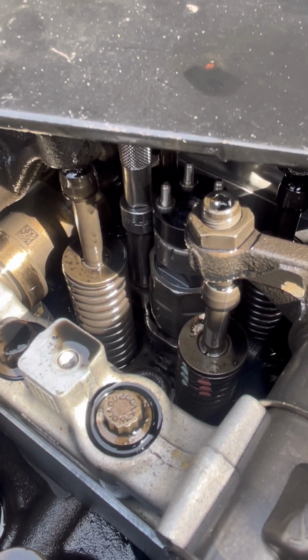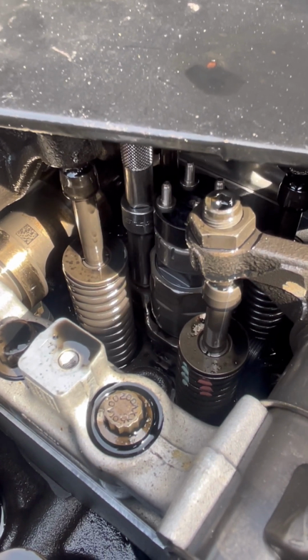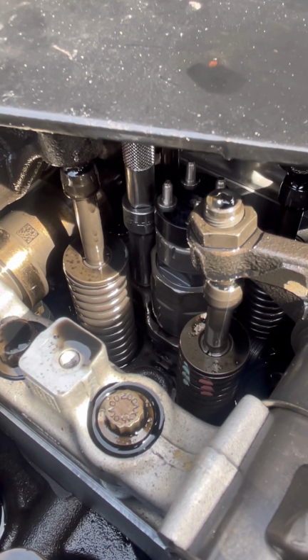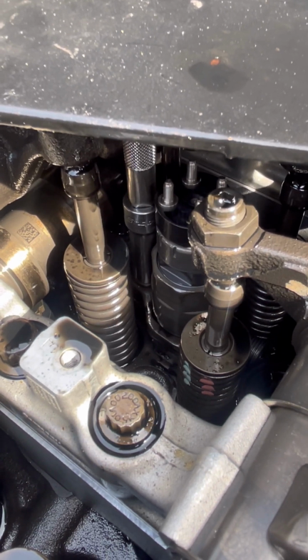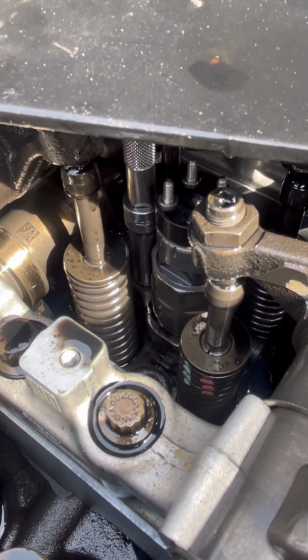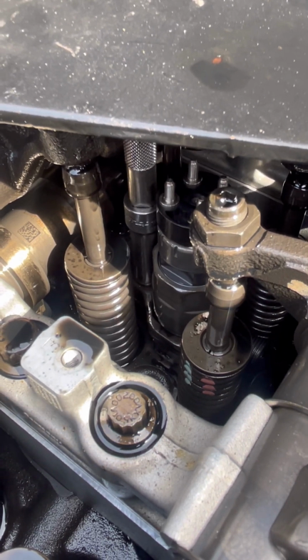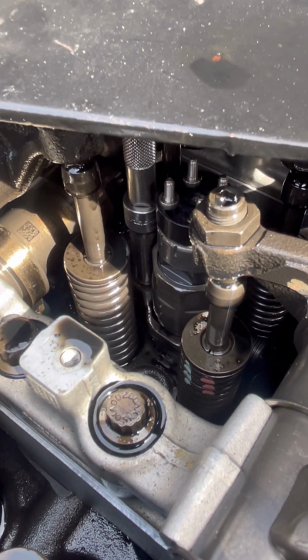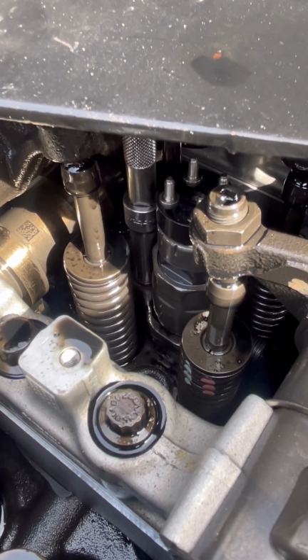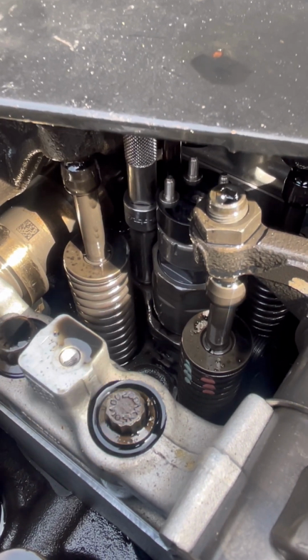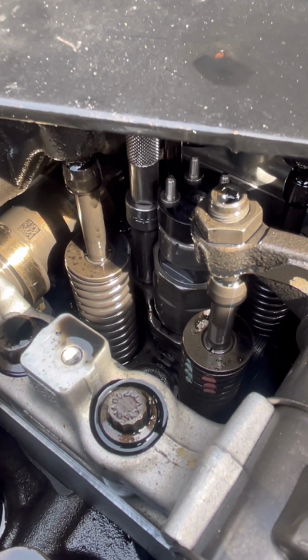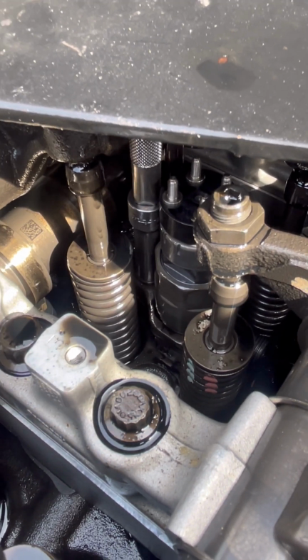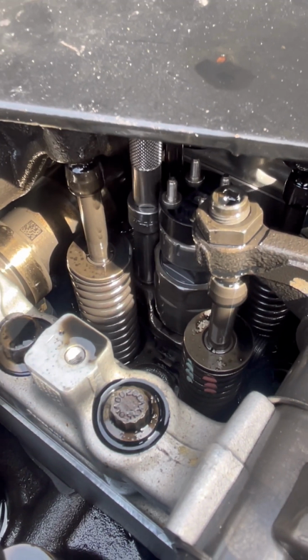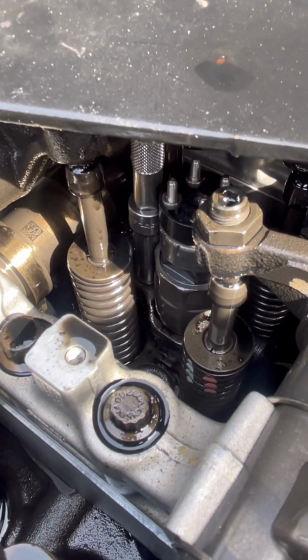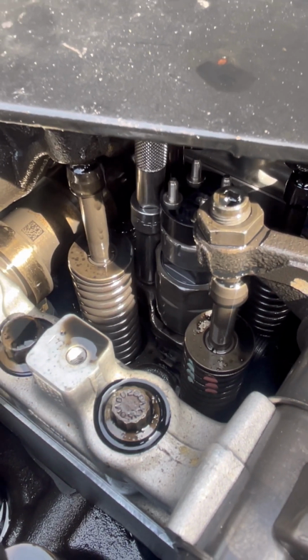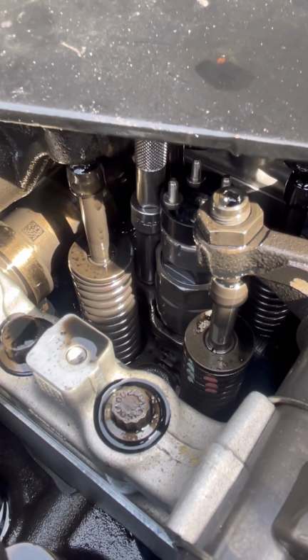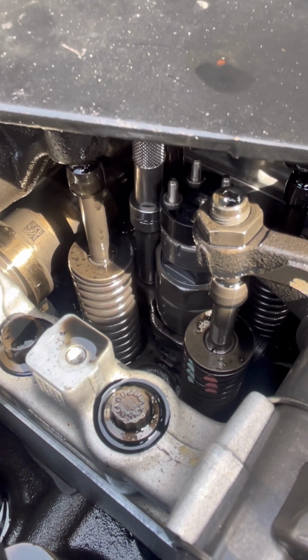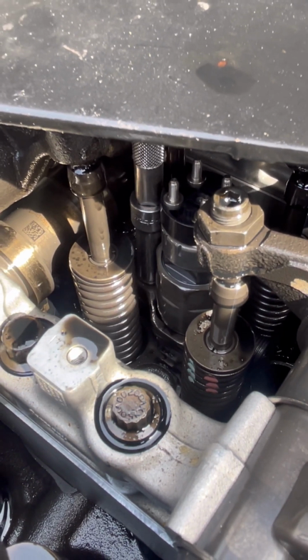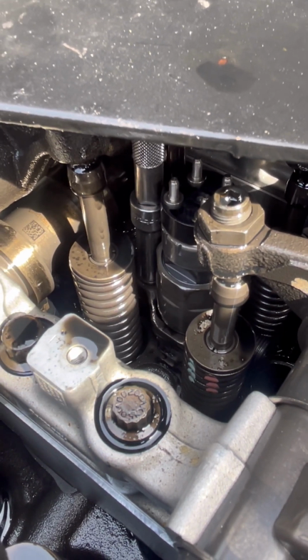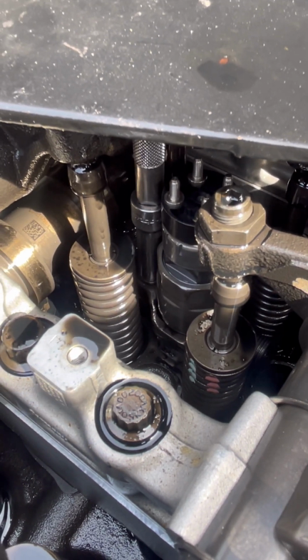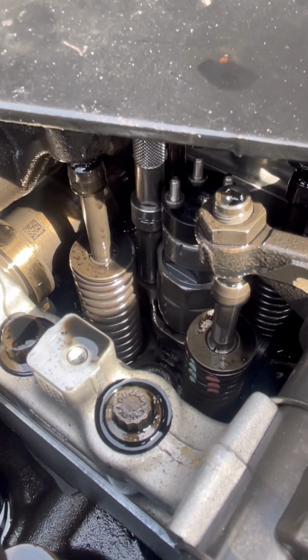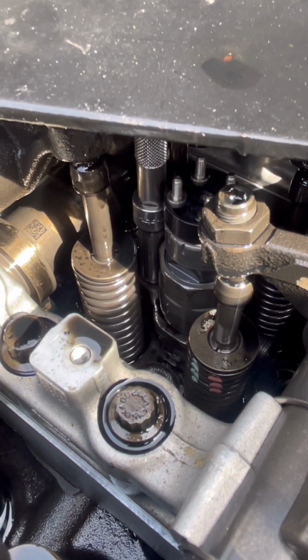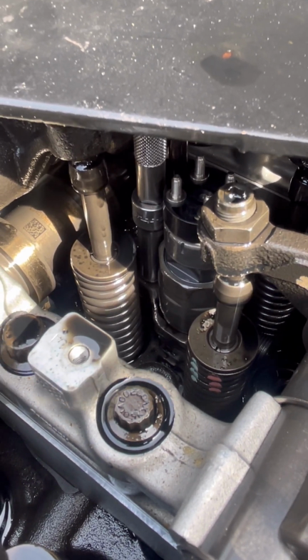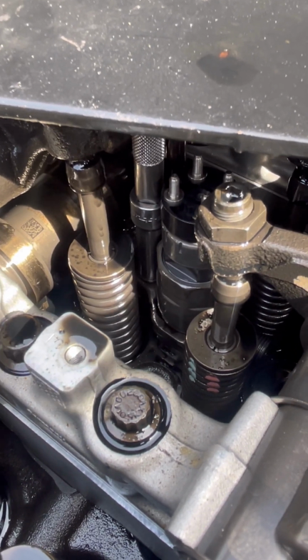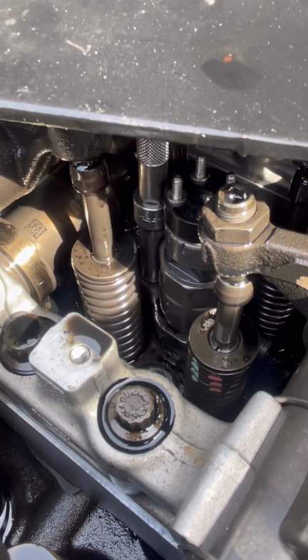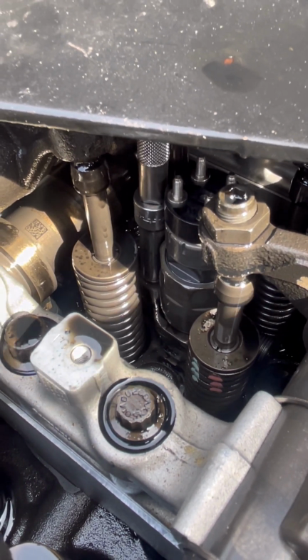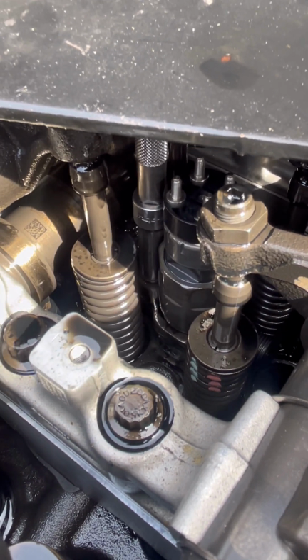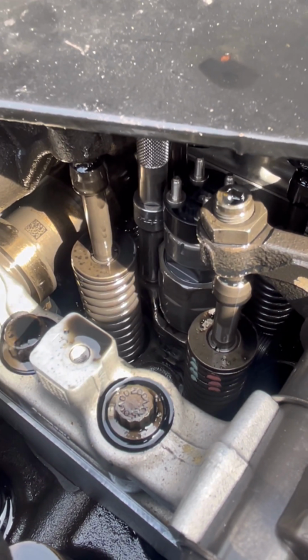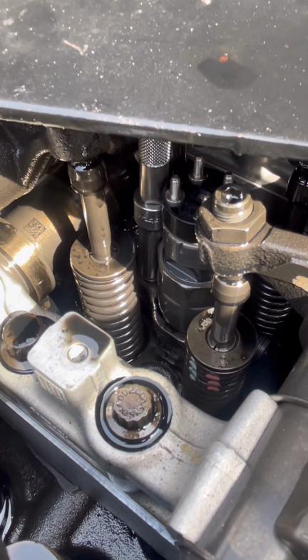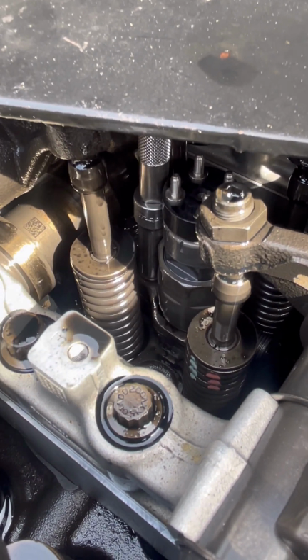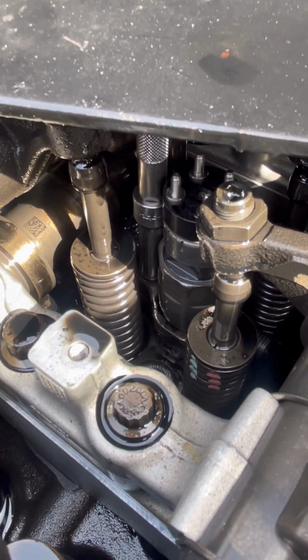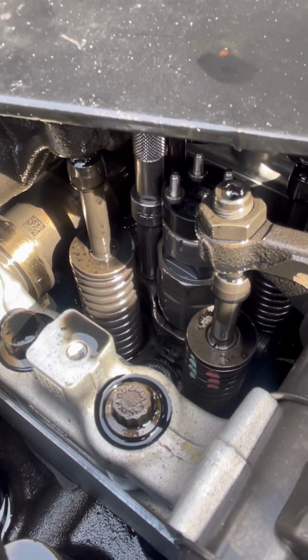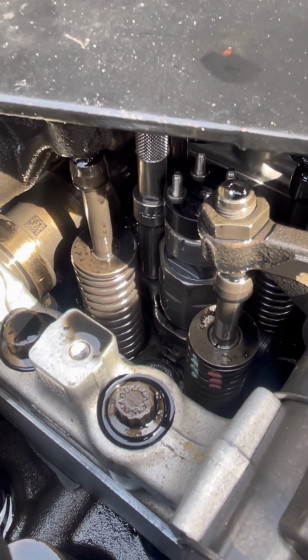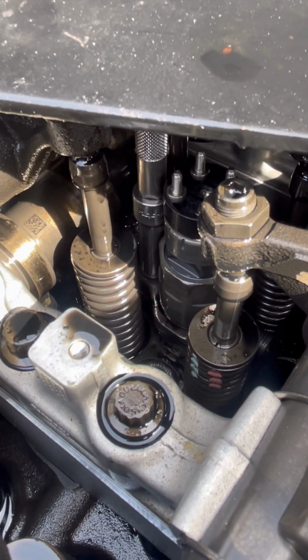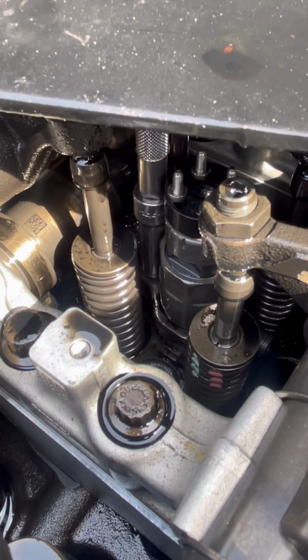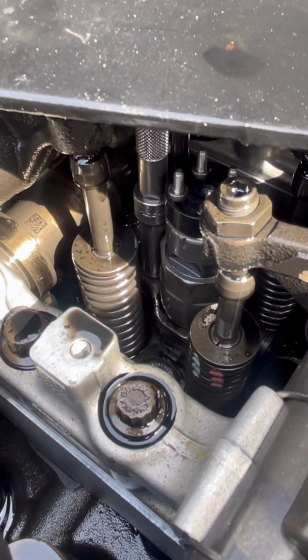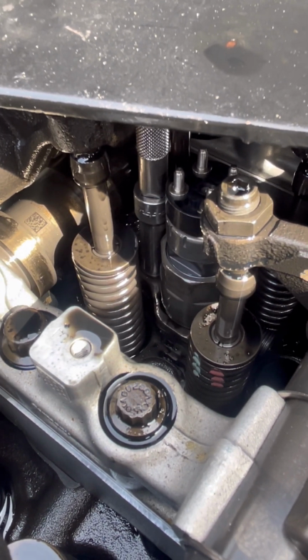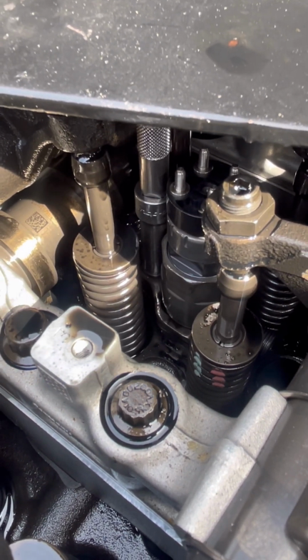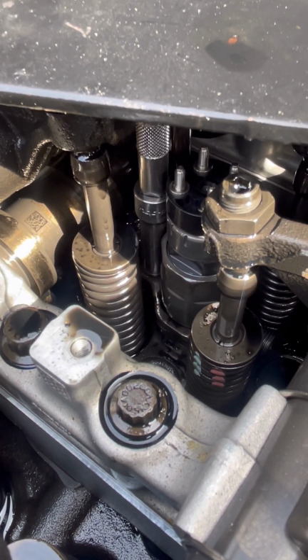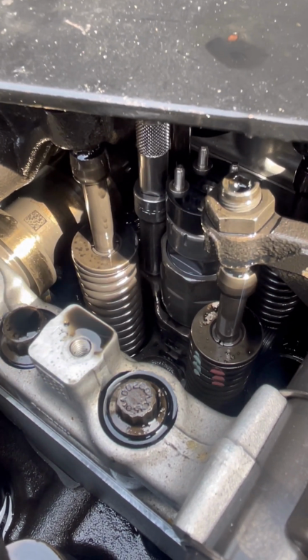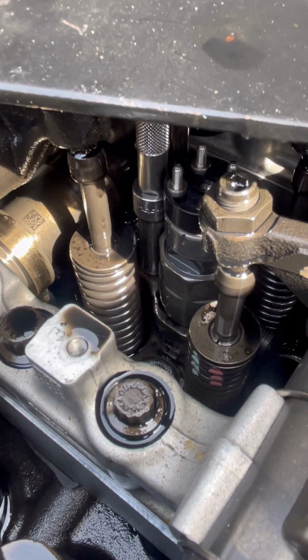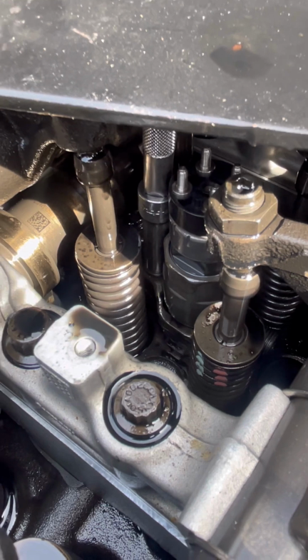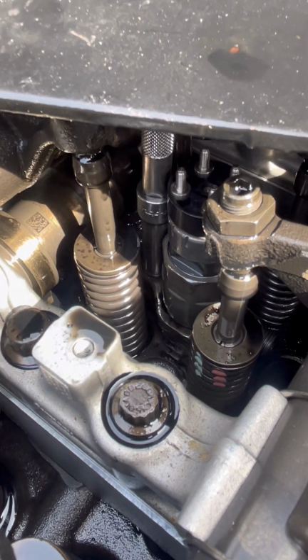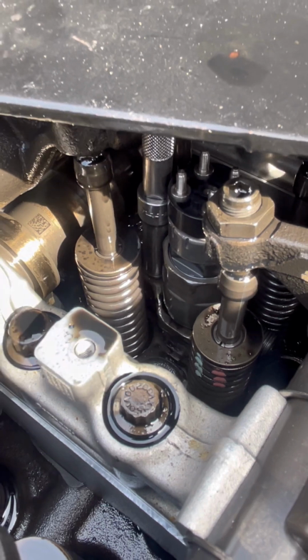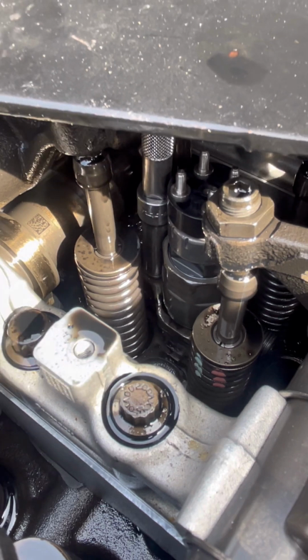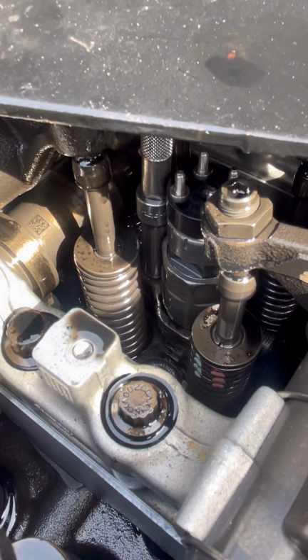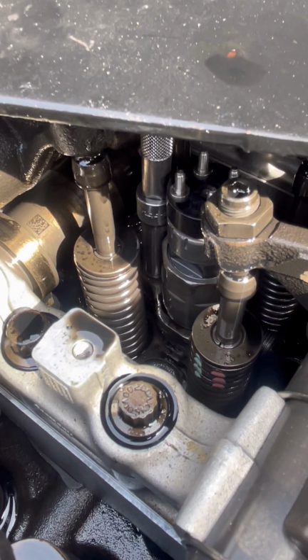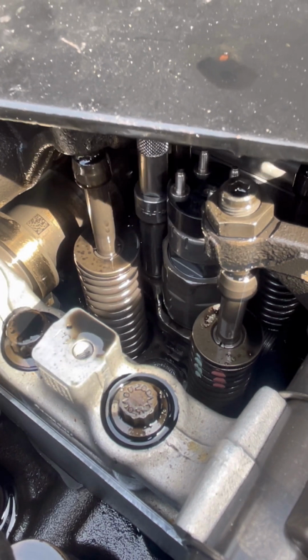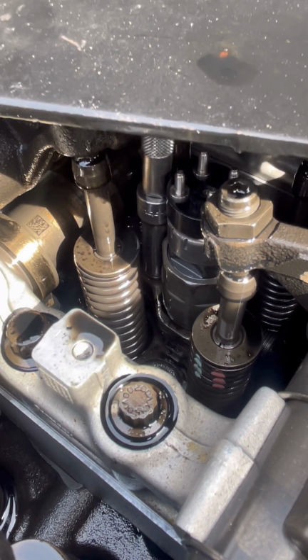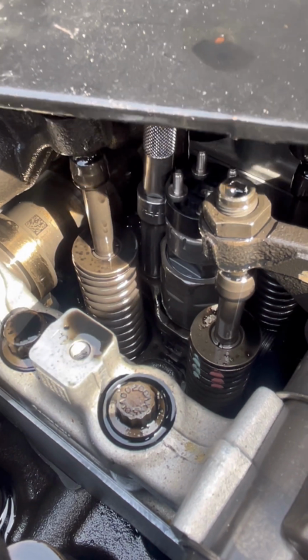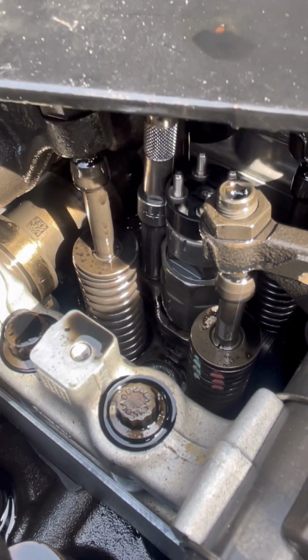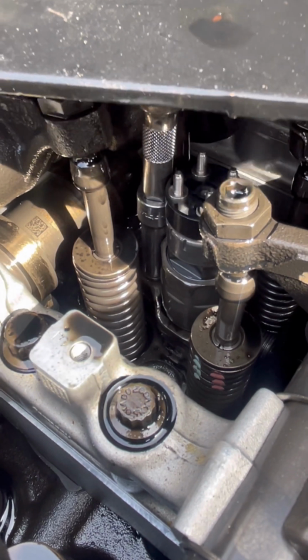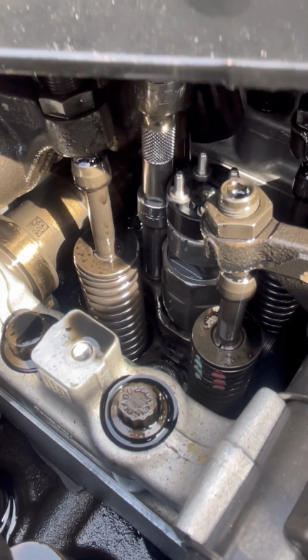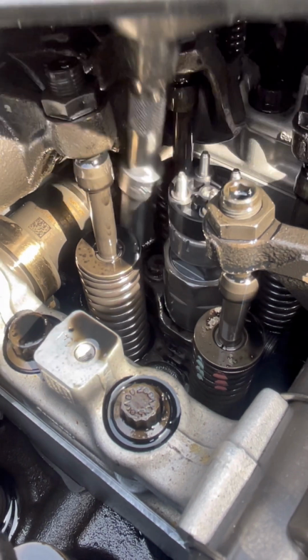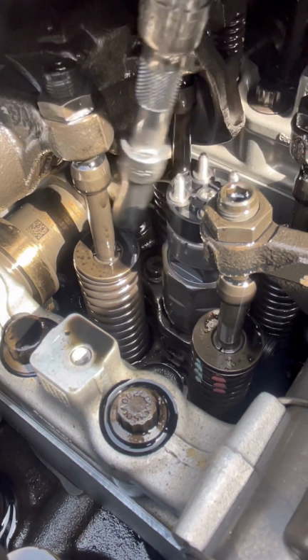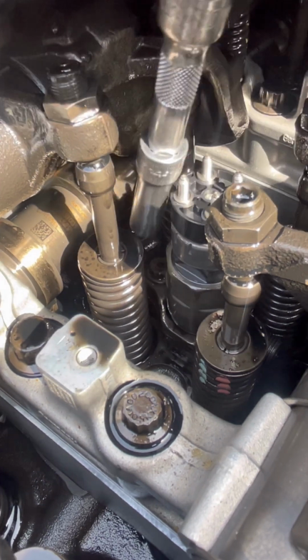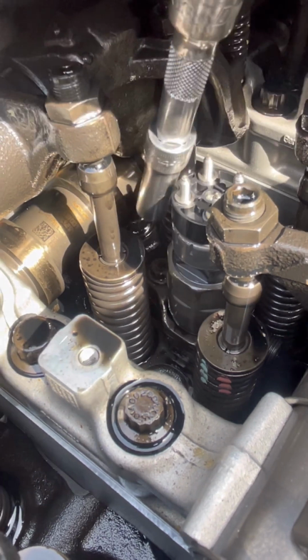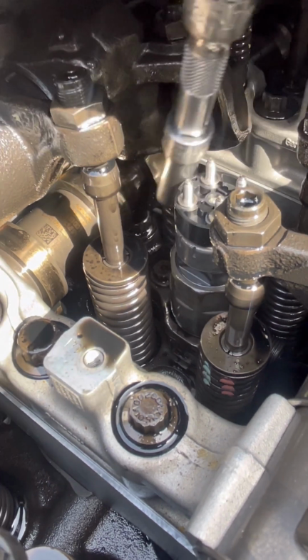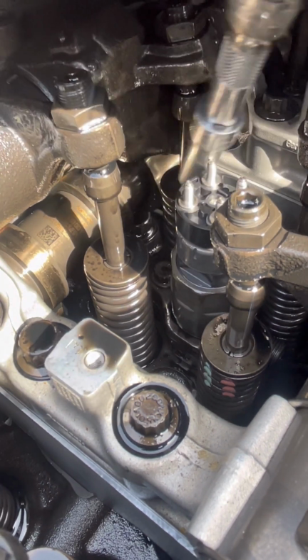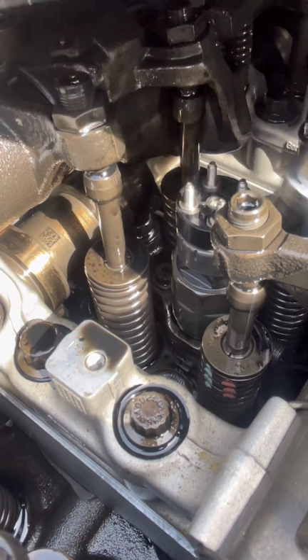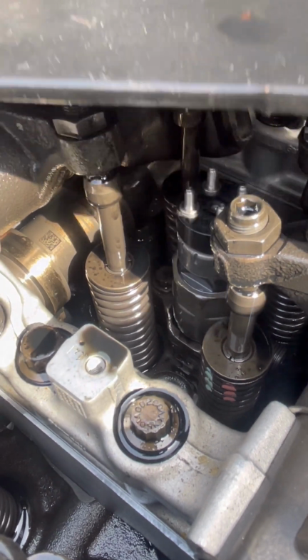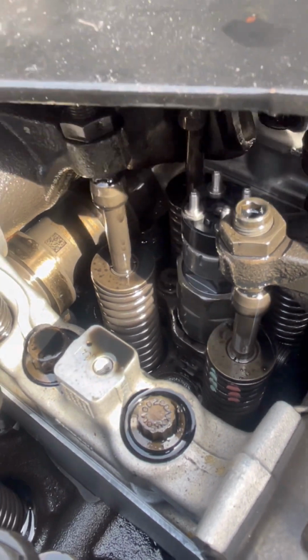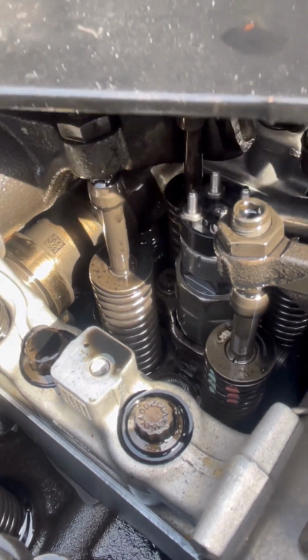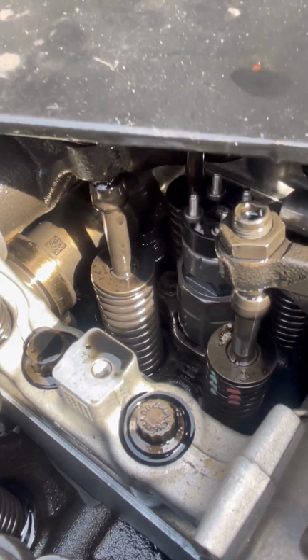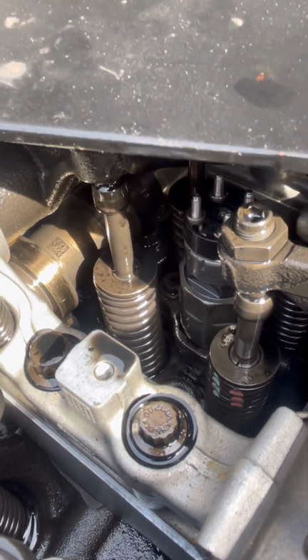Then we'll get a torque wrench and torque it. I'll let you know the correct torque spec.